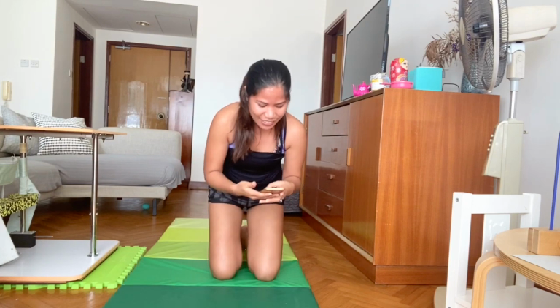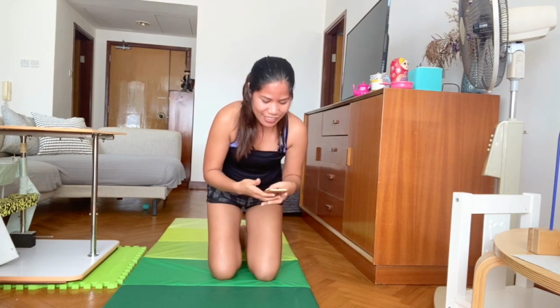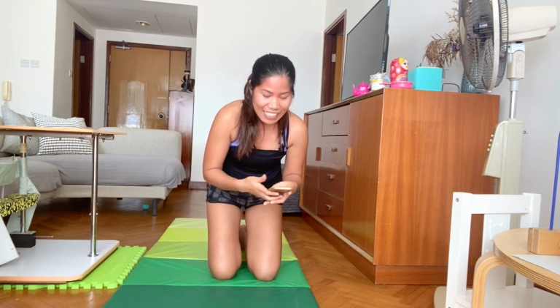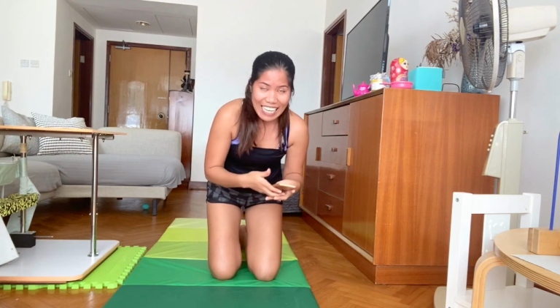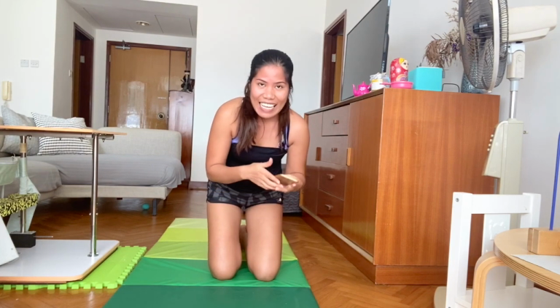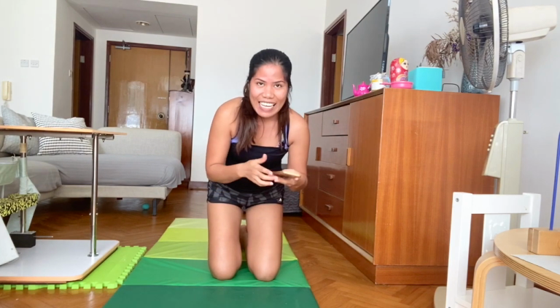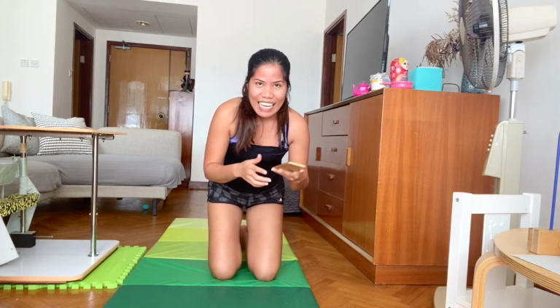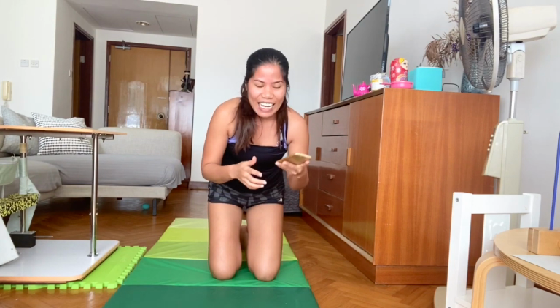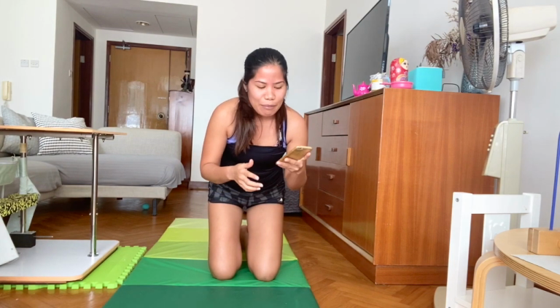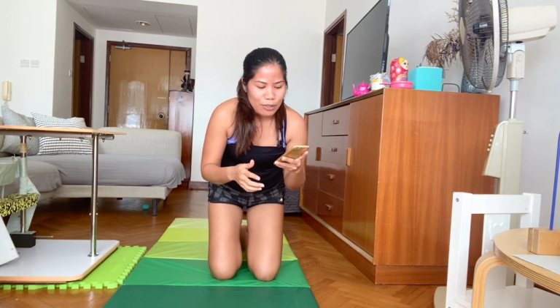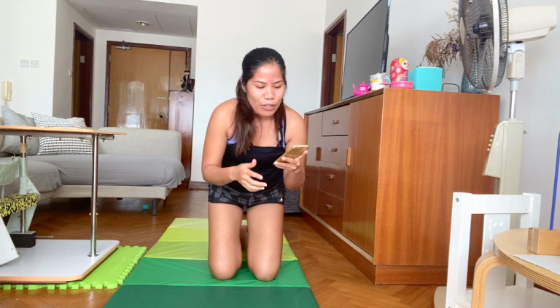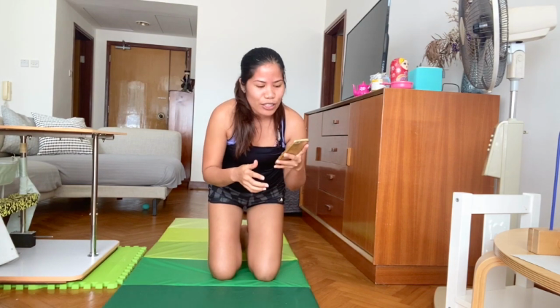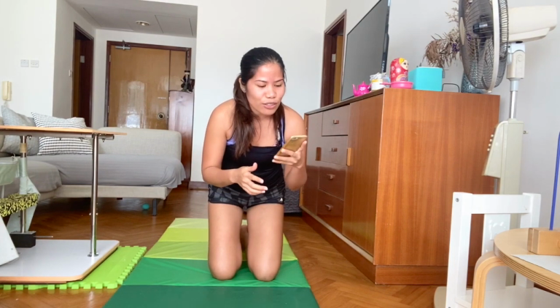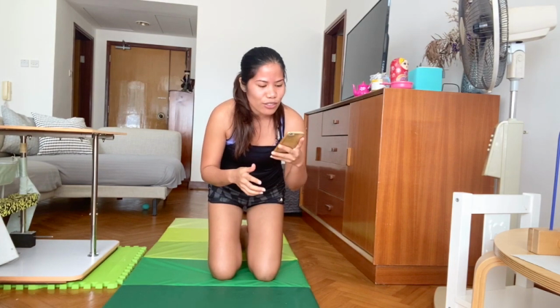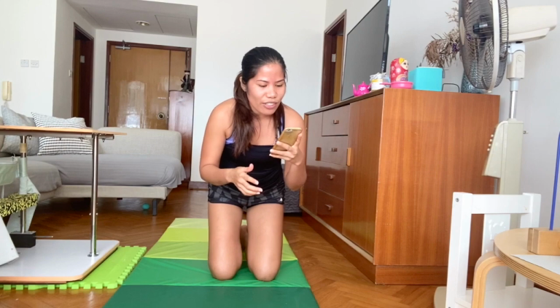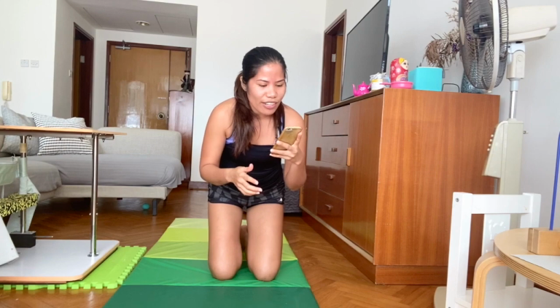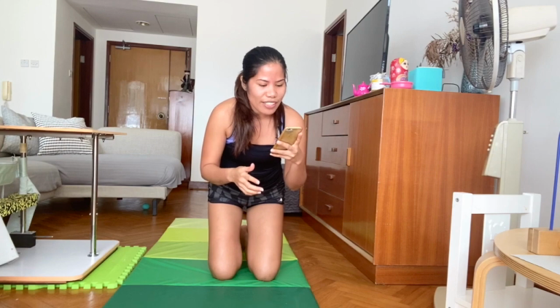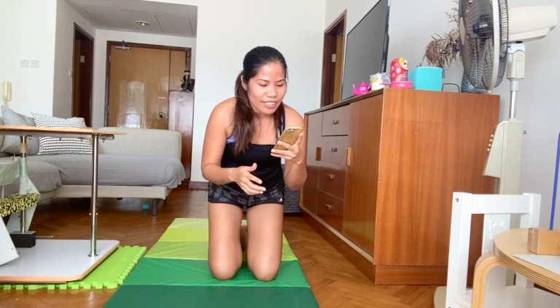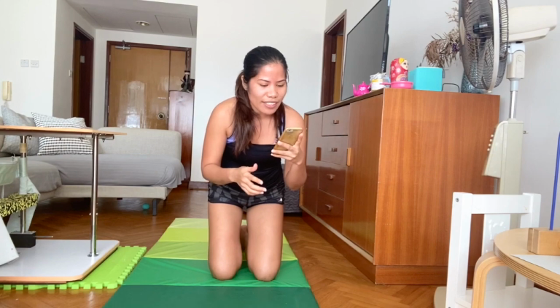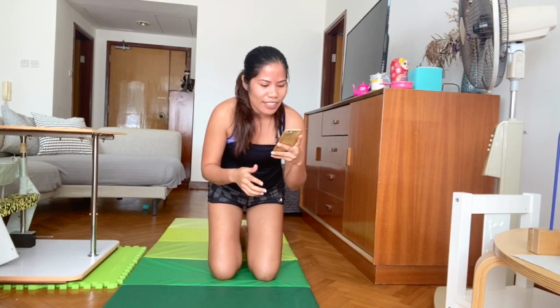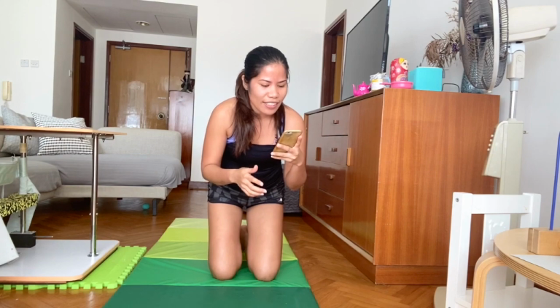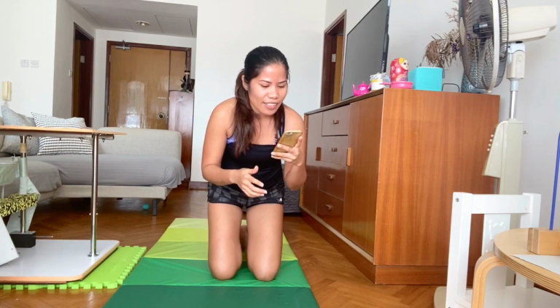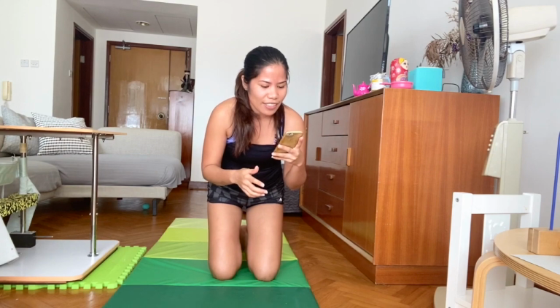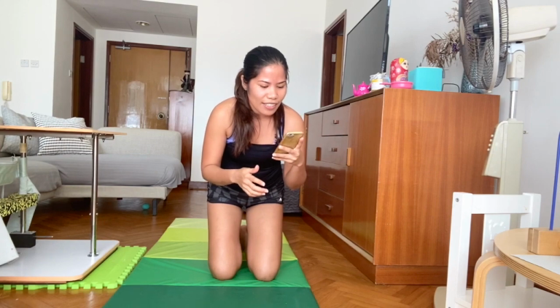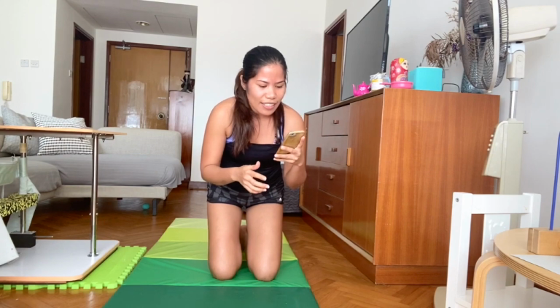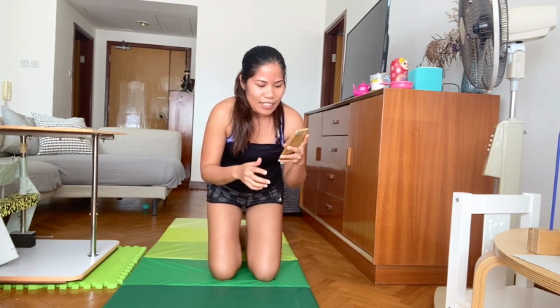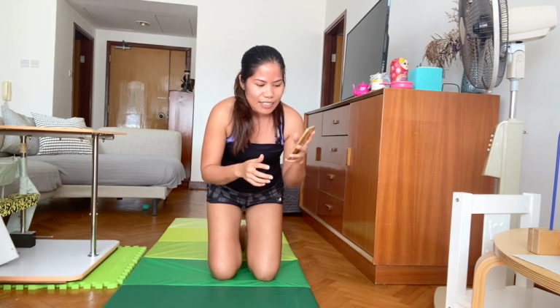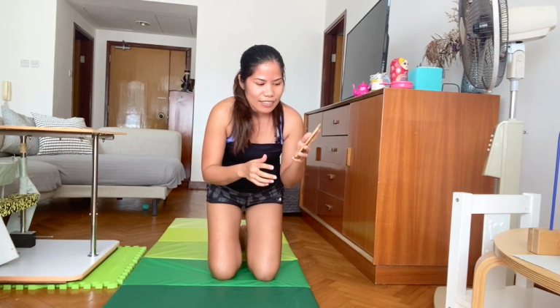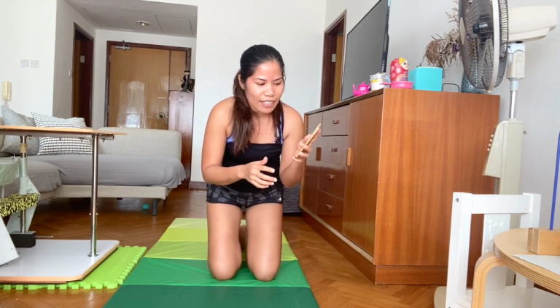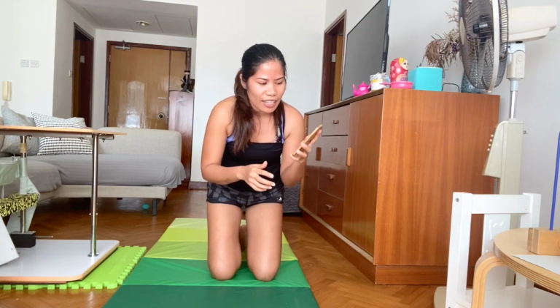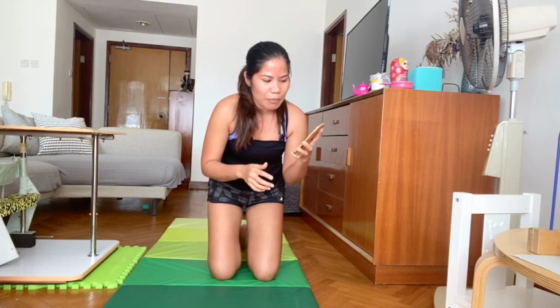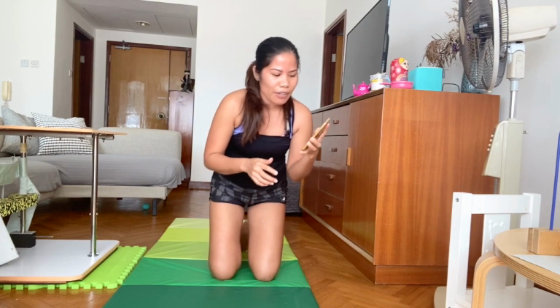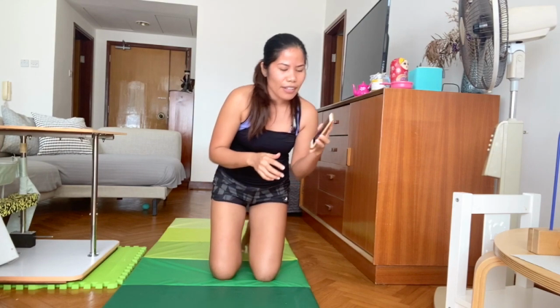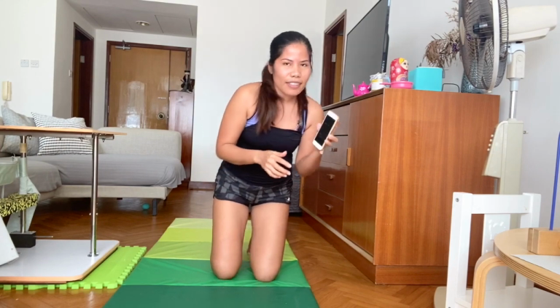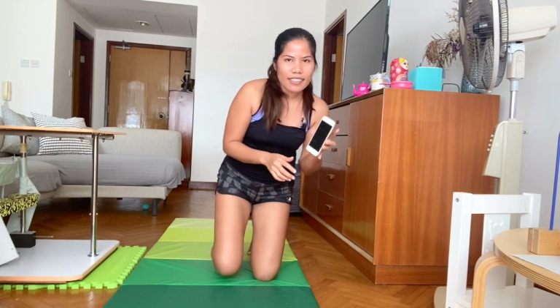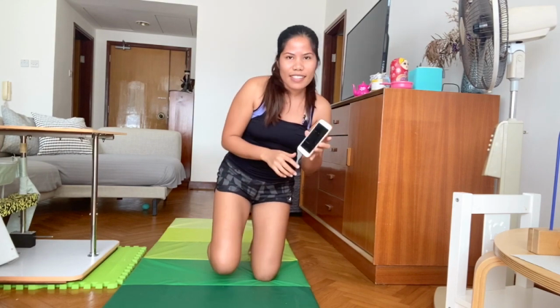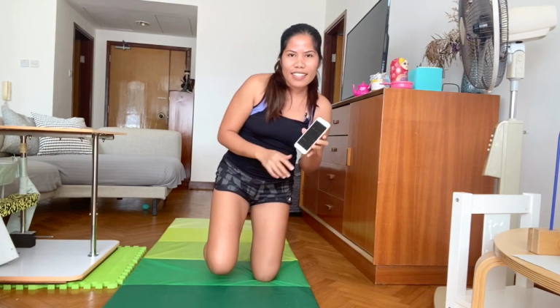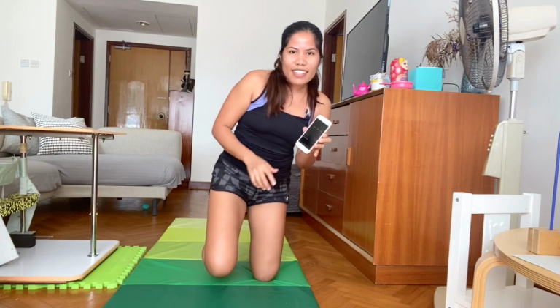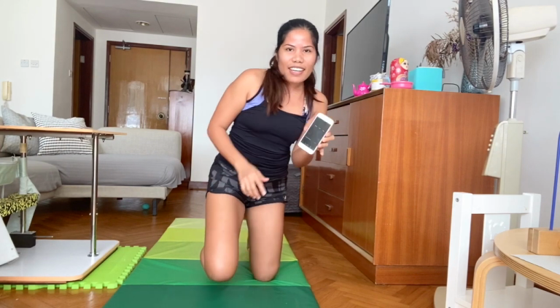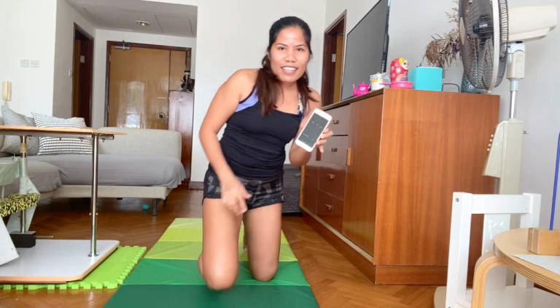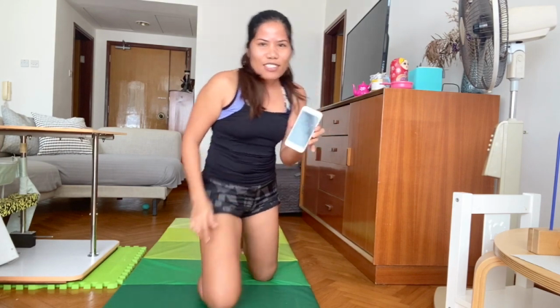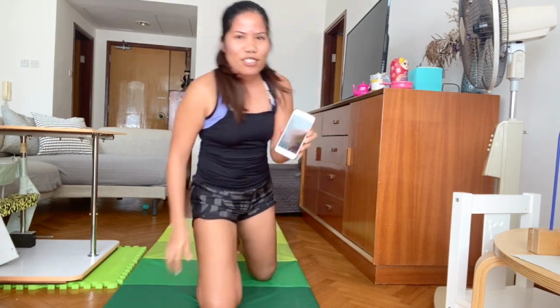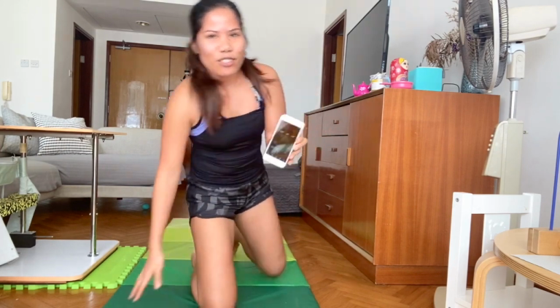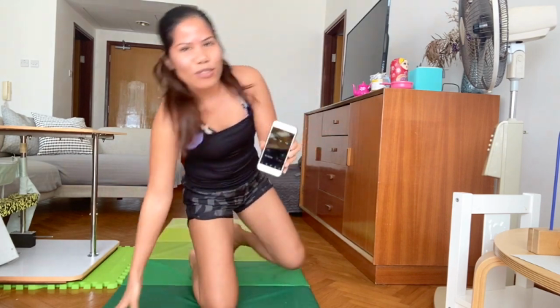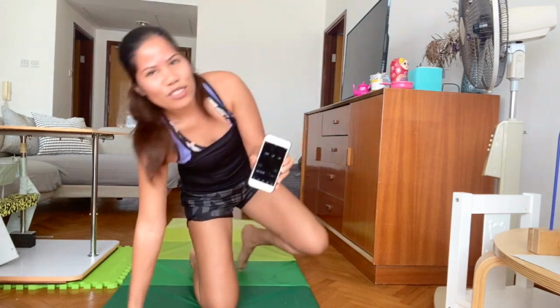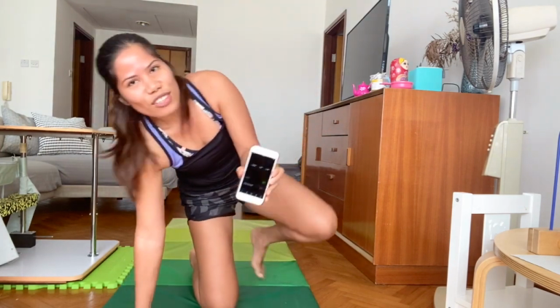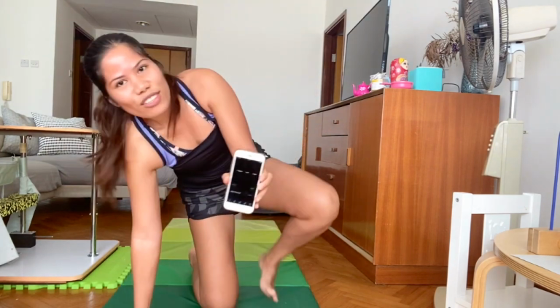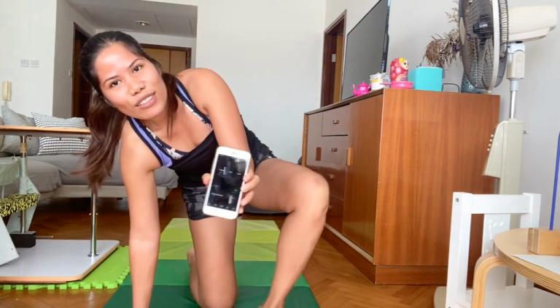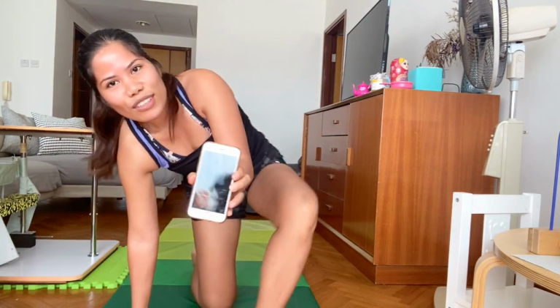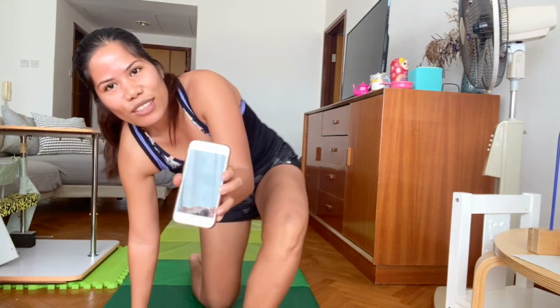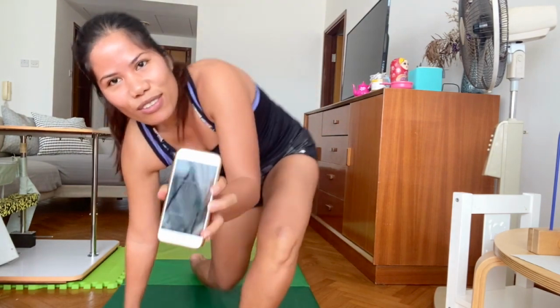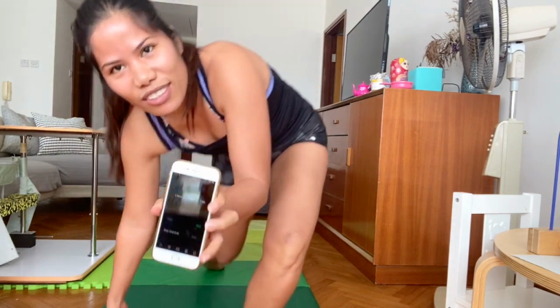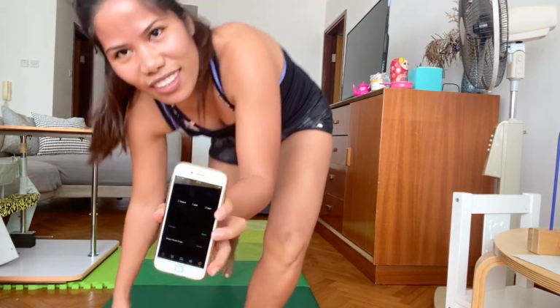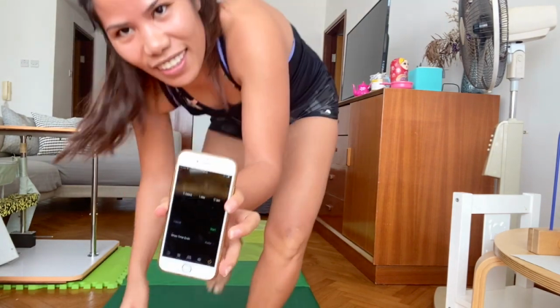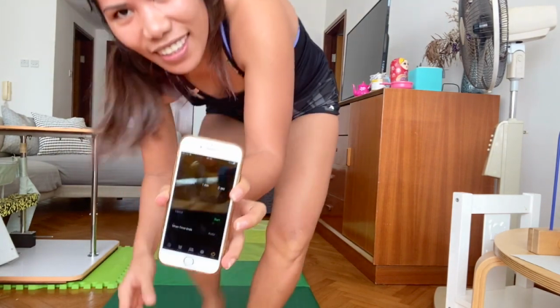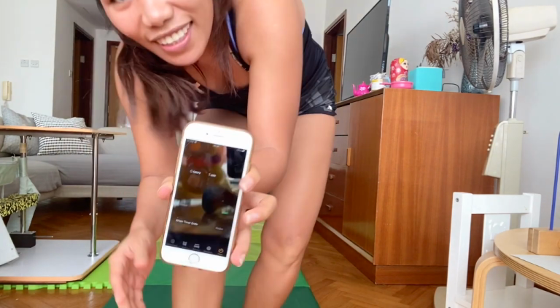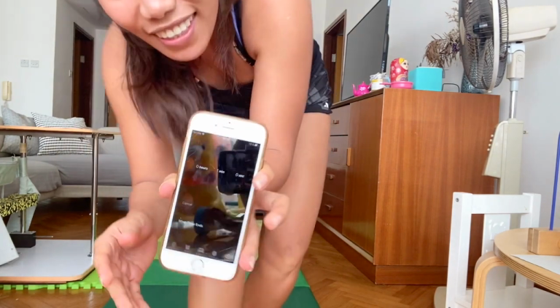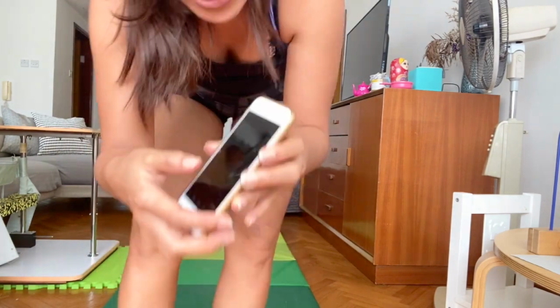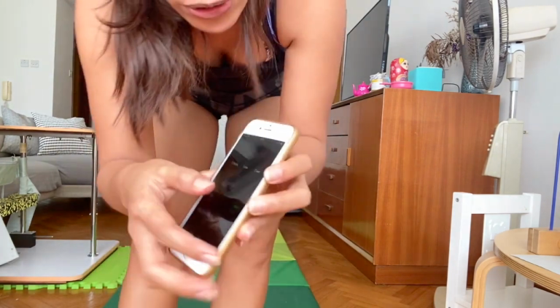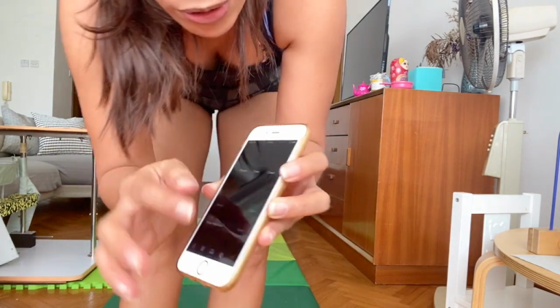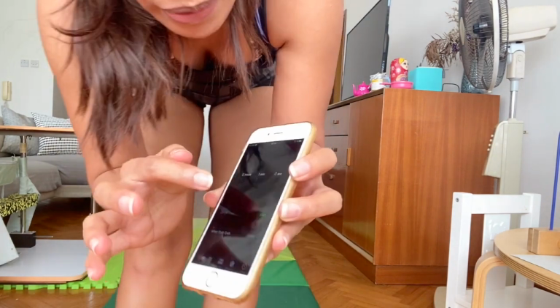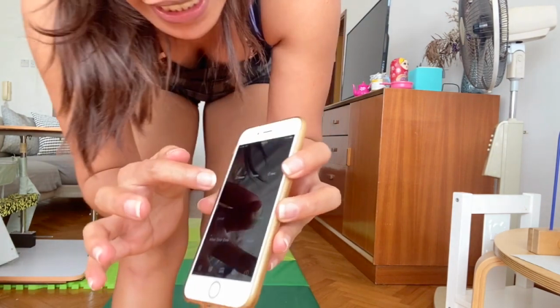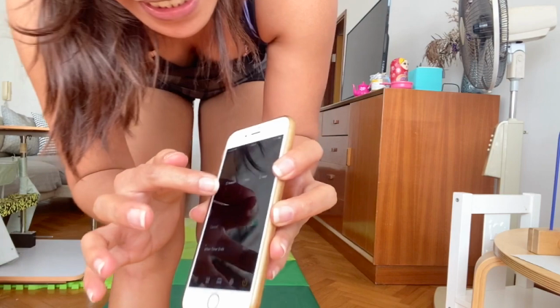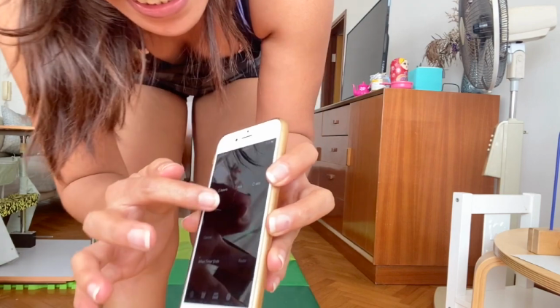I'm going to start the timer — I'll just show it to you closer. 2 minutes.